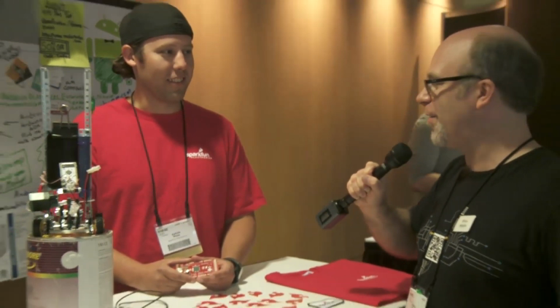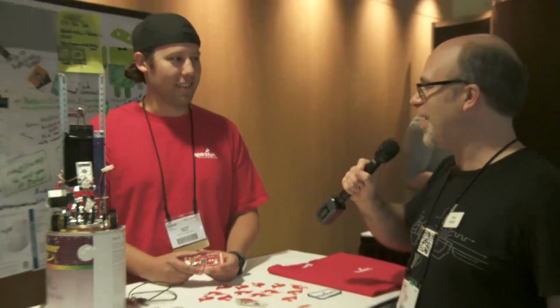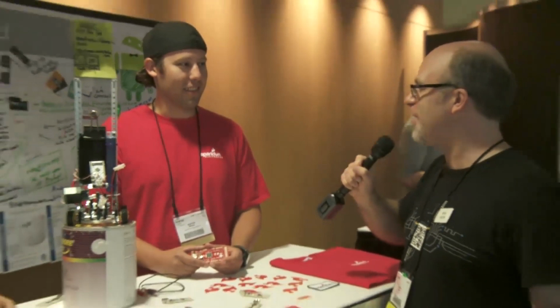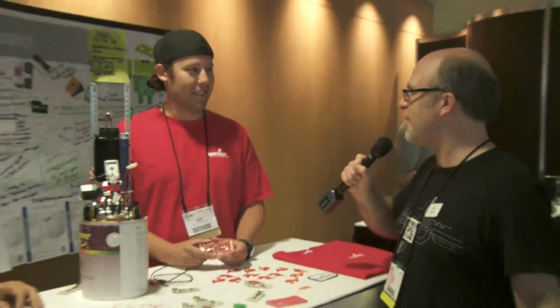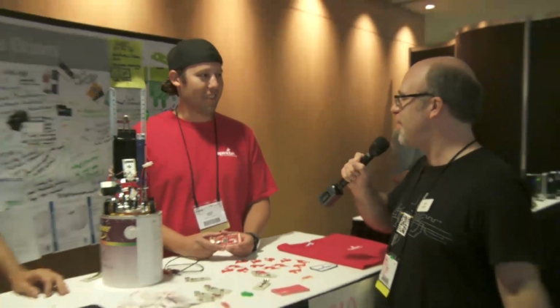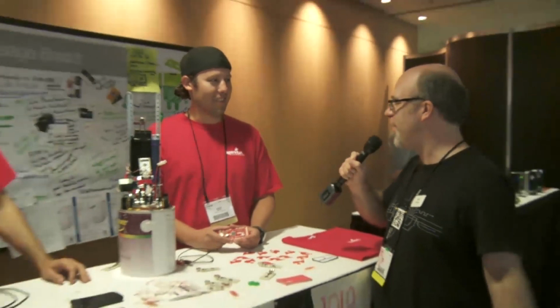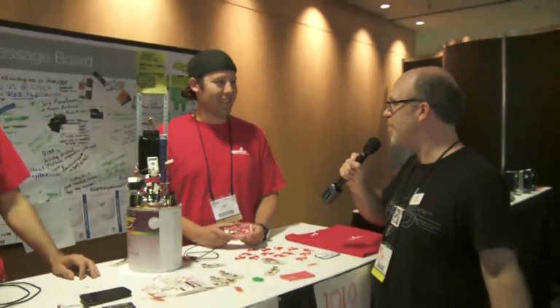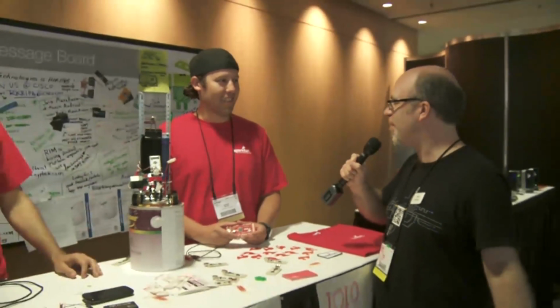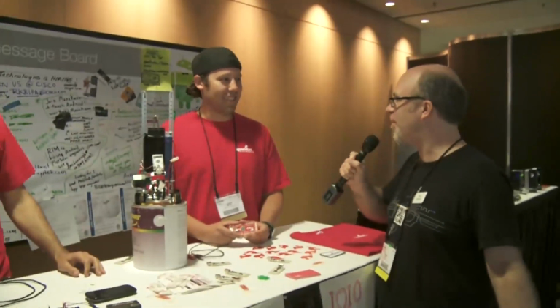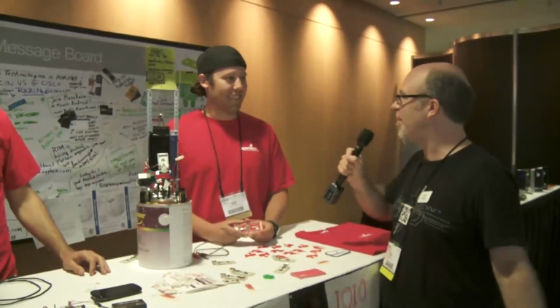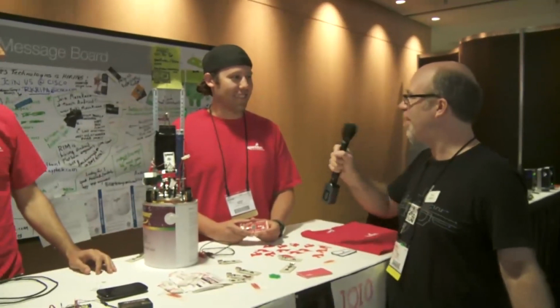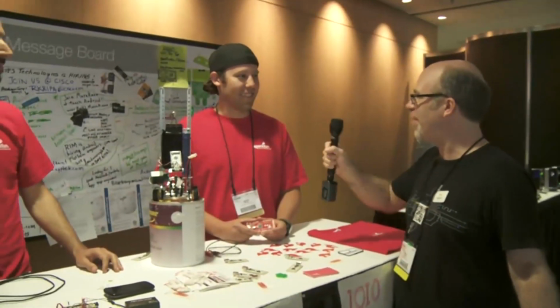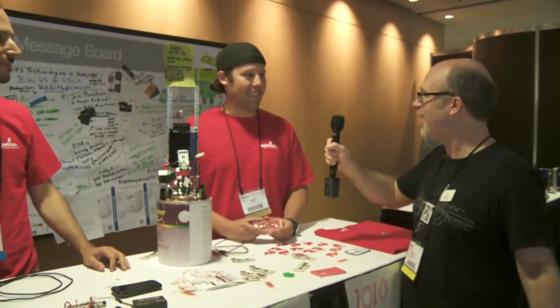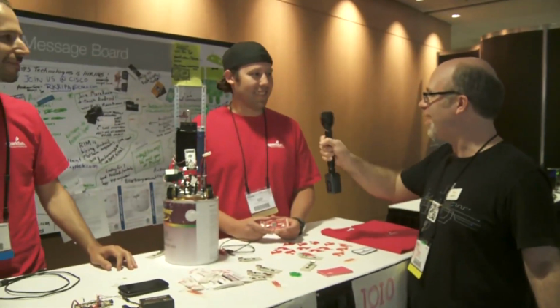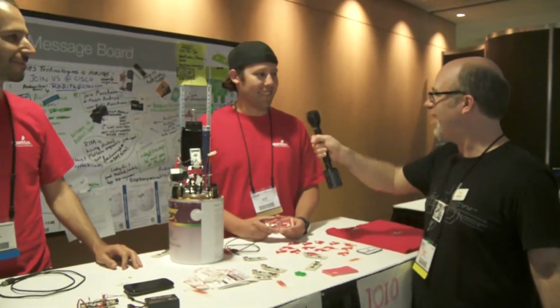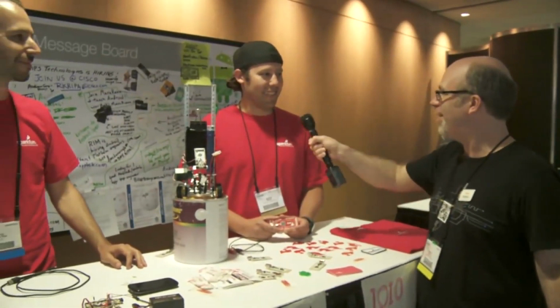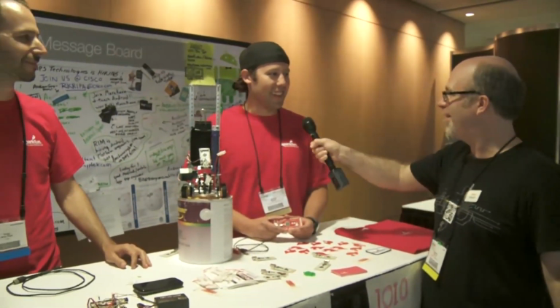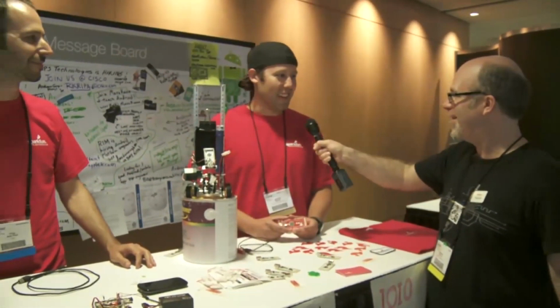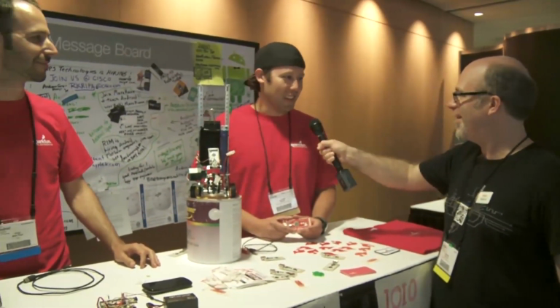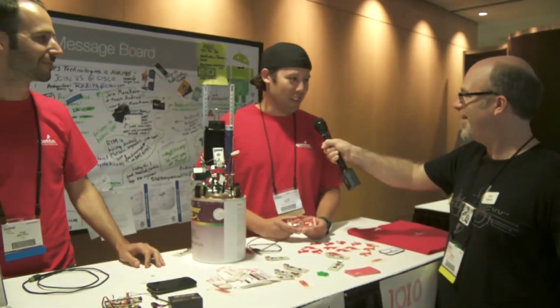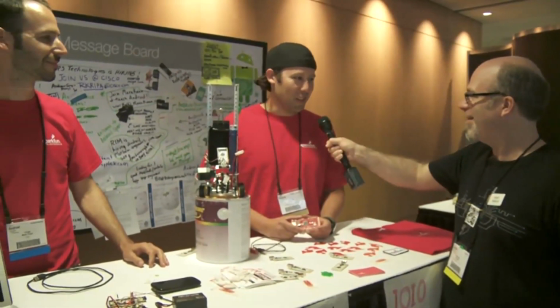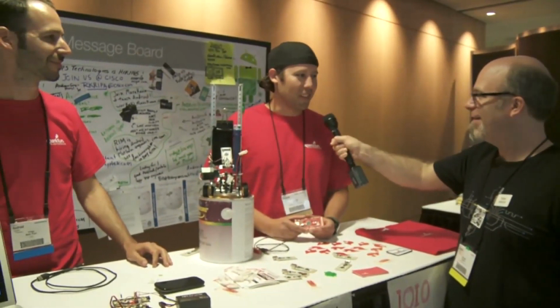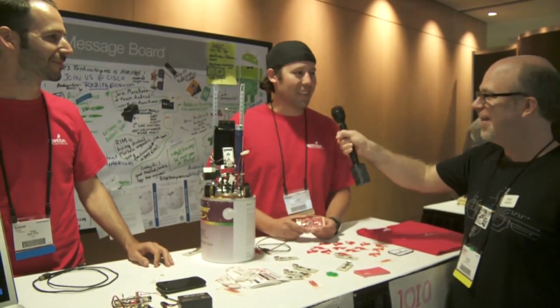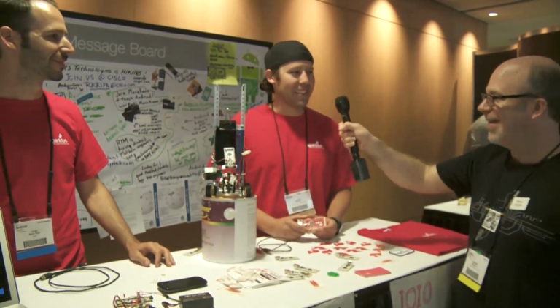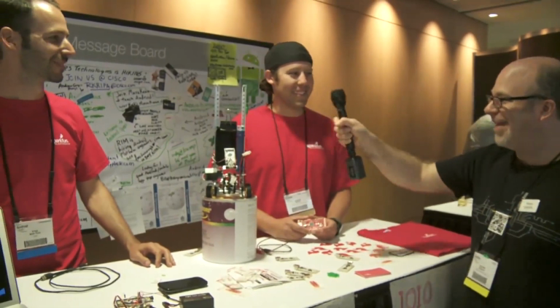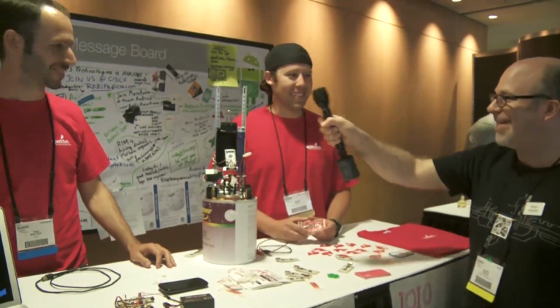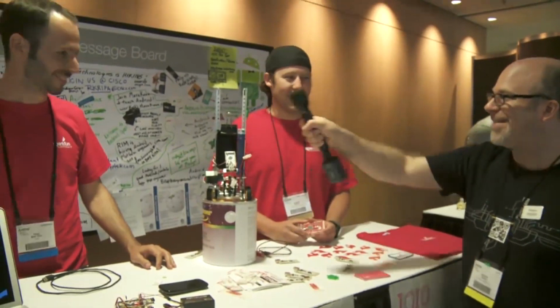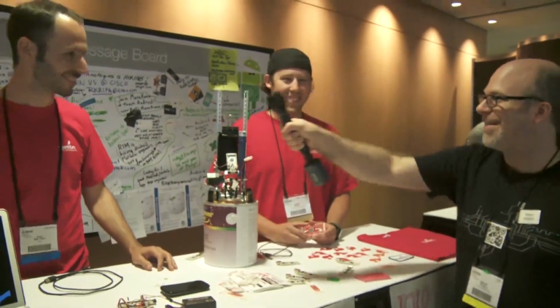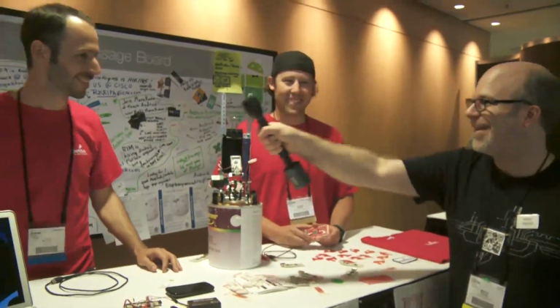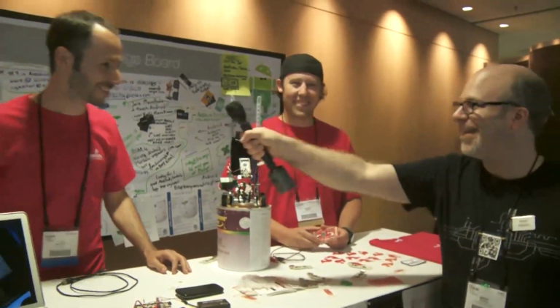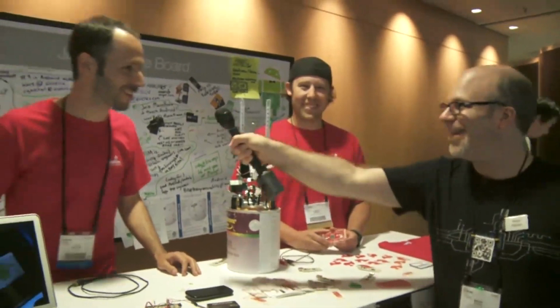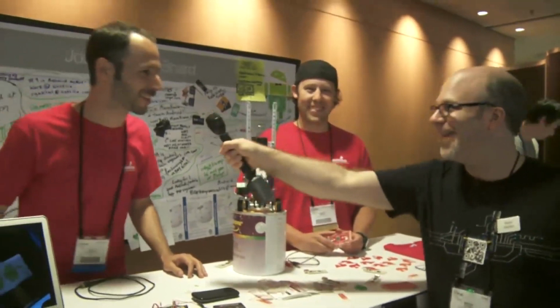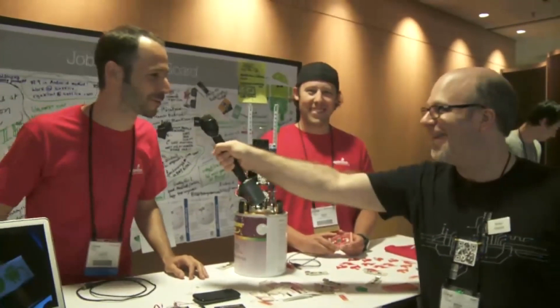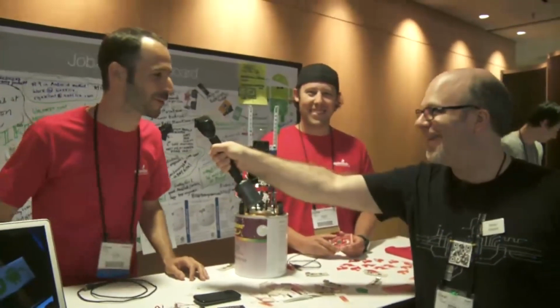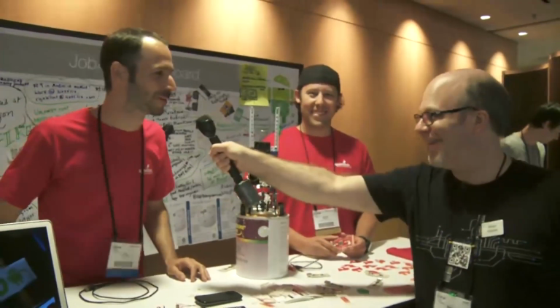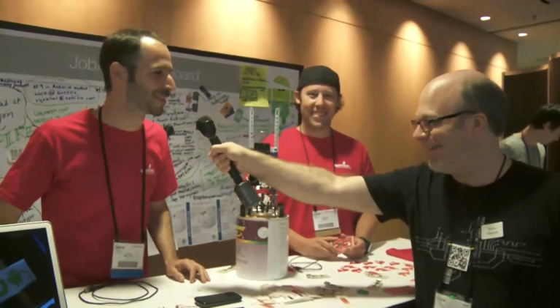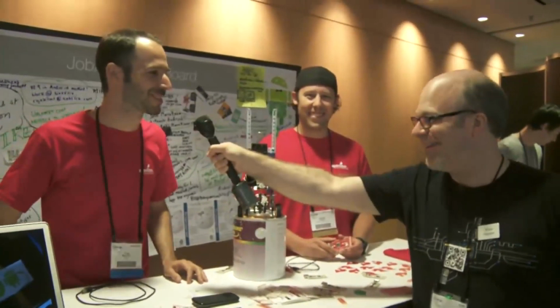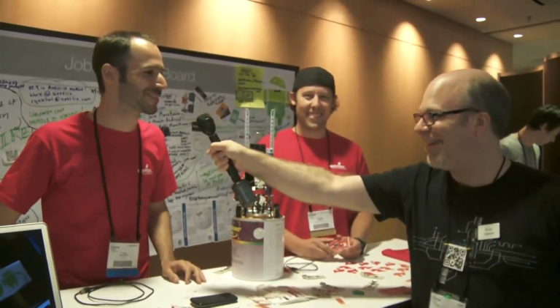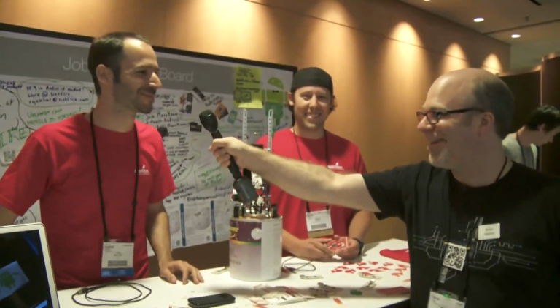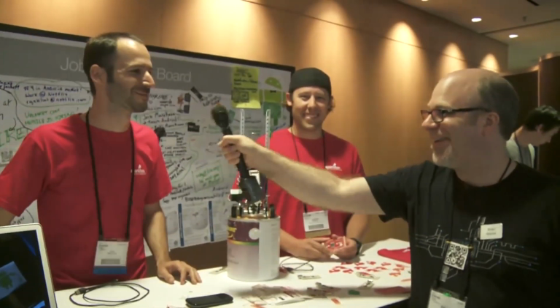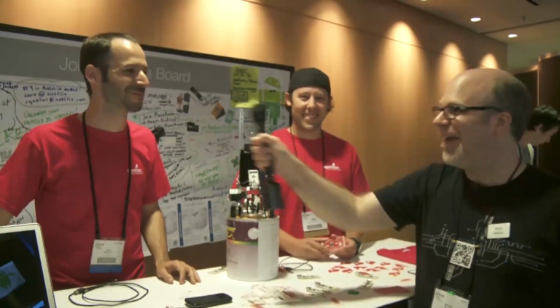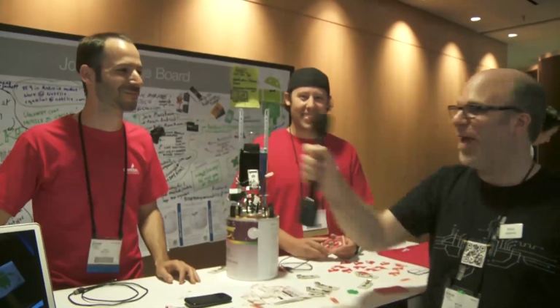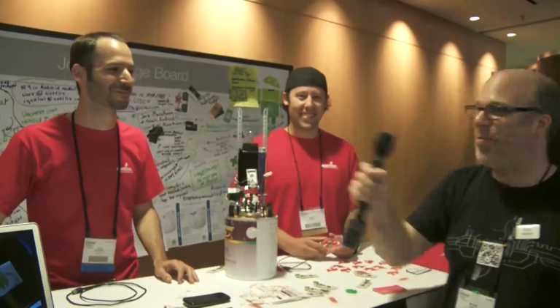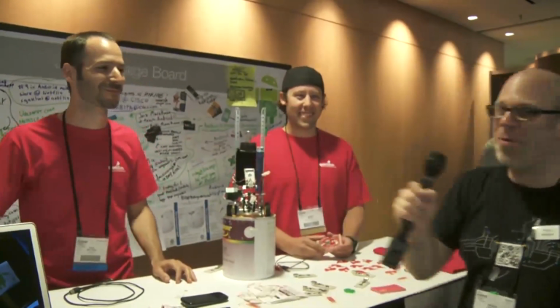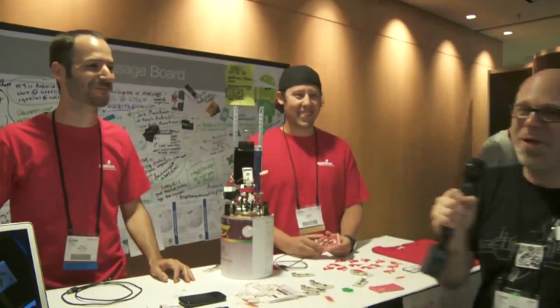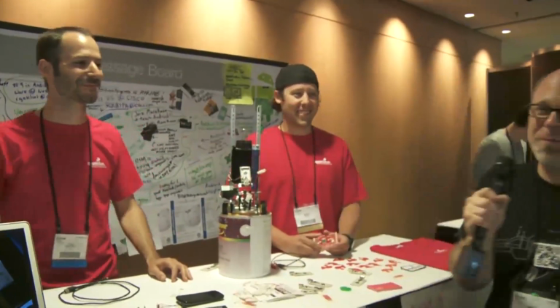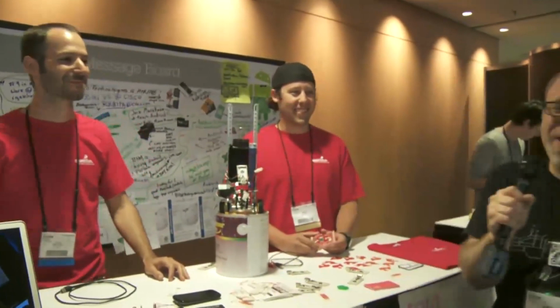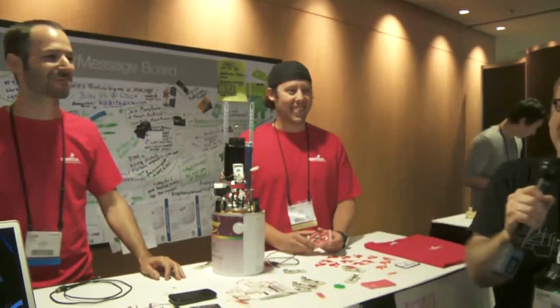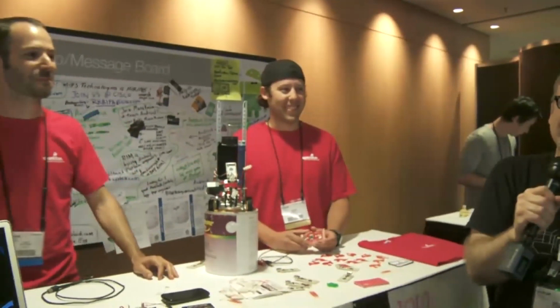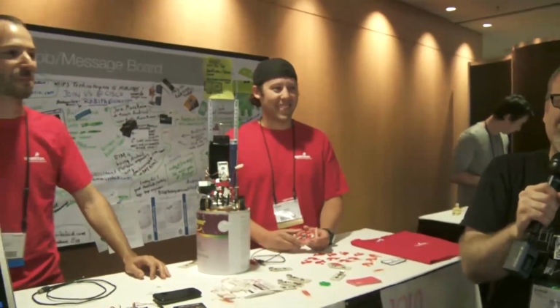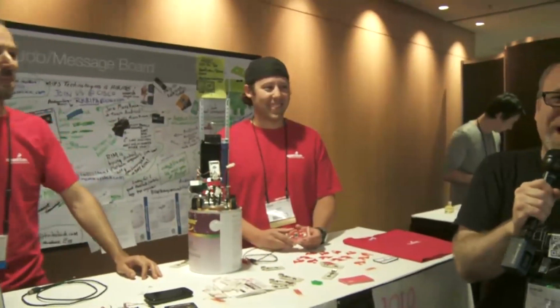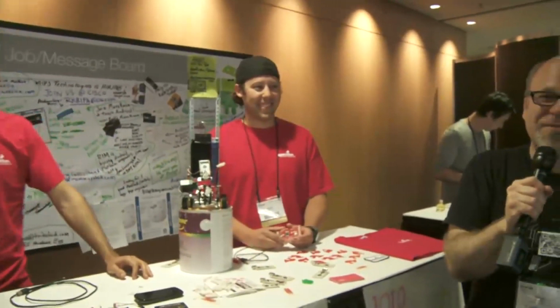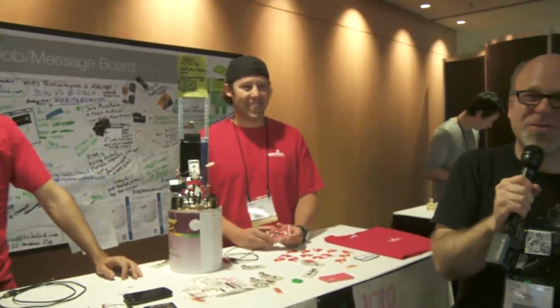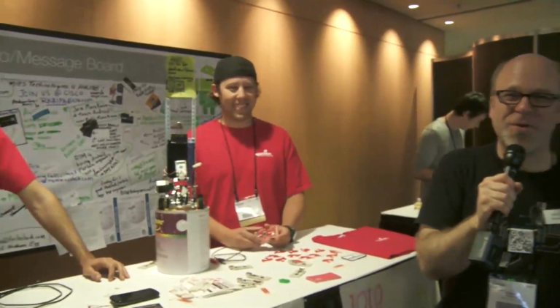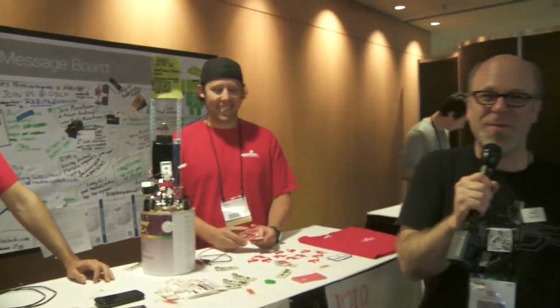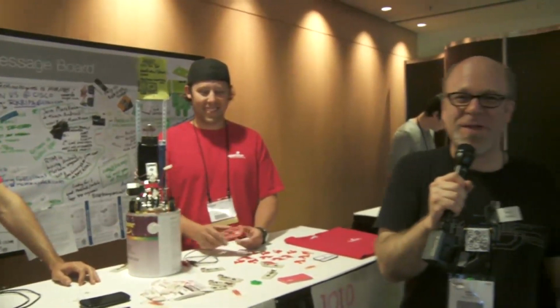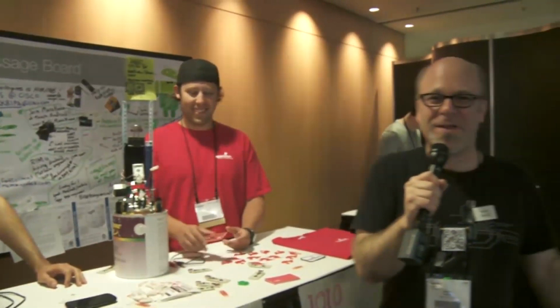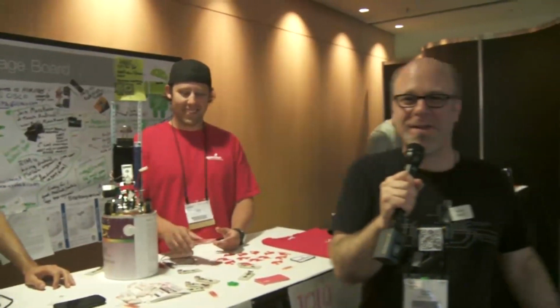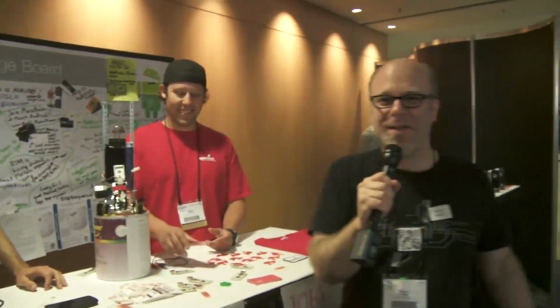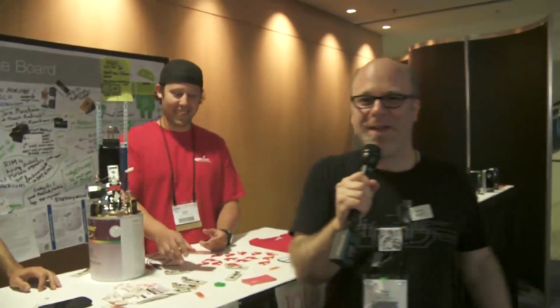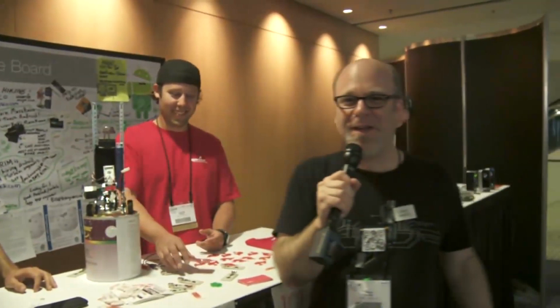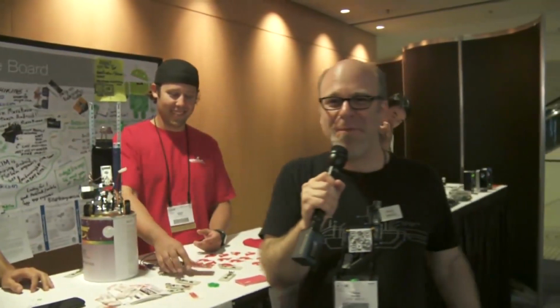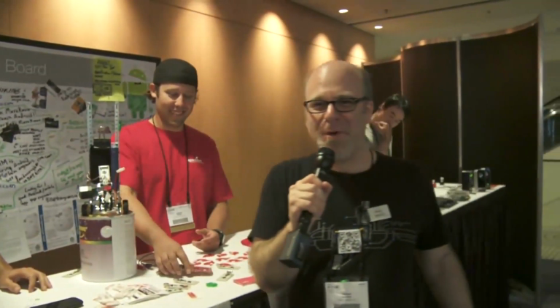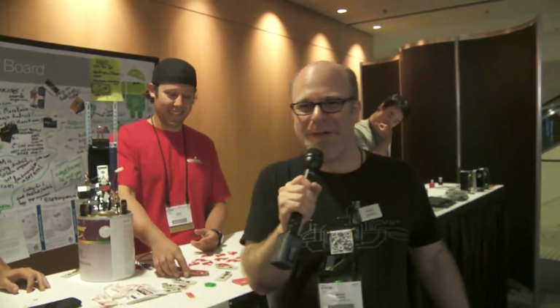Thanks so much for being here. Thank you very much. And we'll be back to live streaming in a moment.